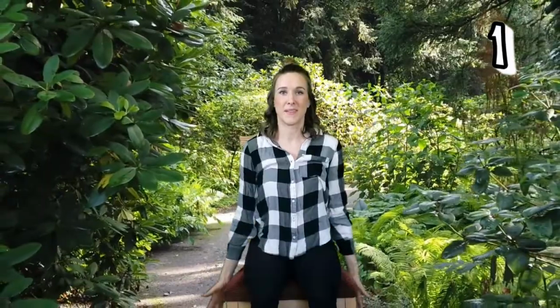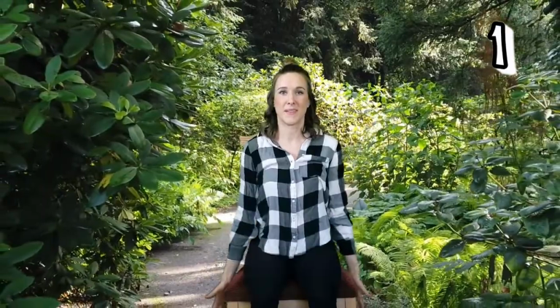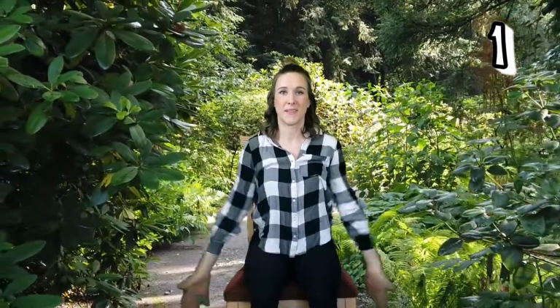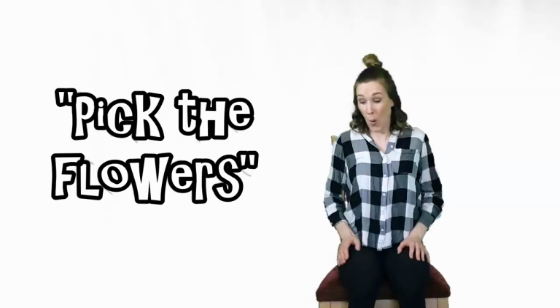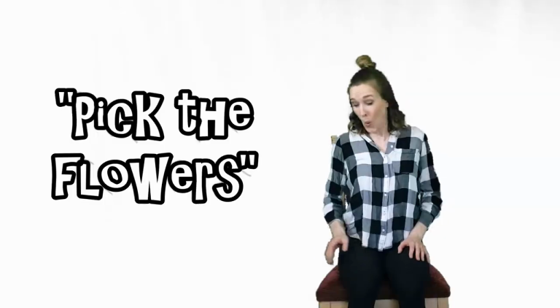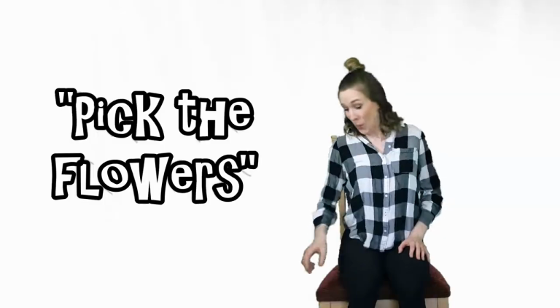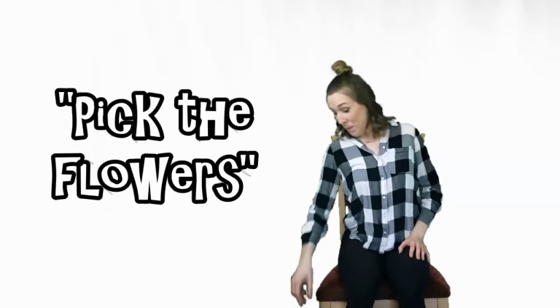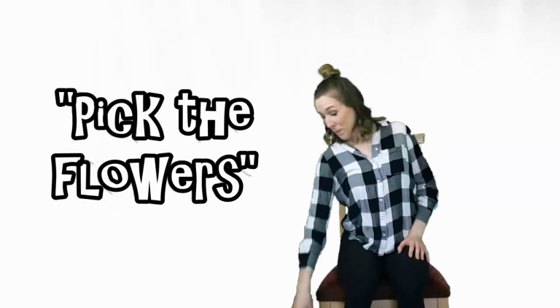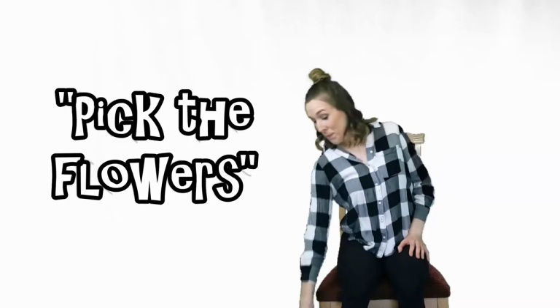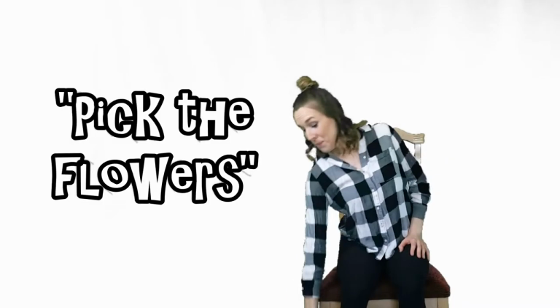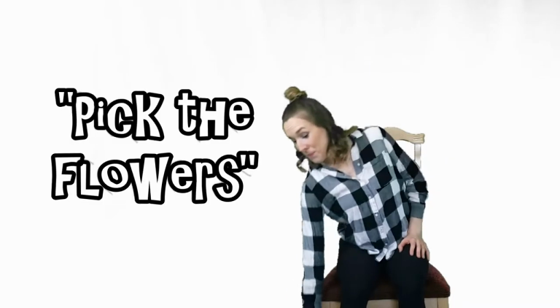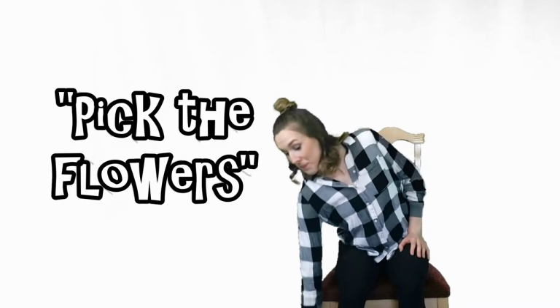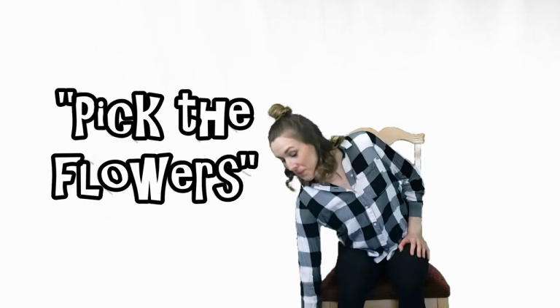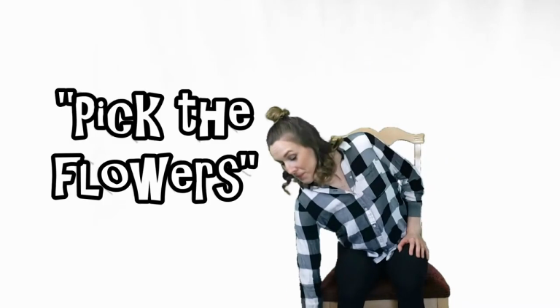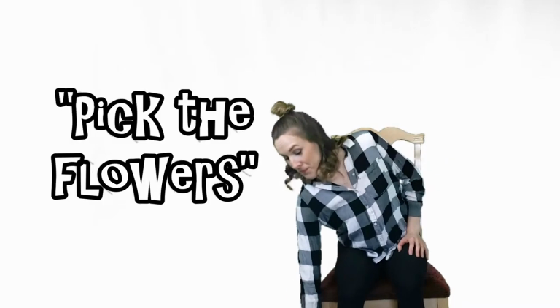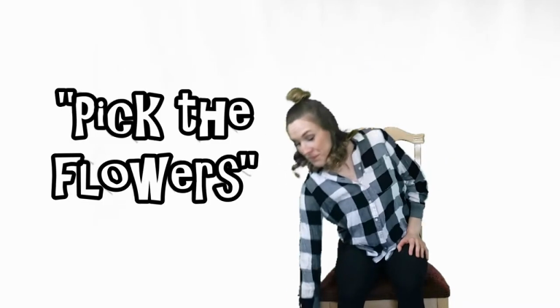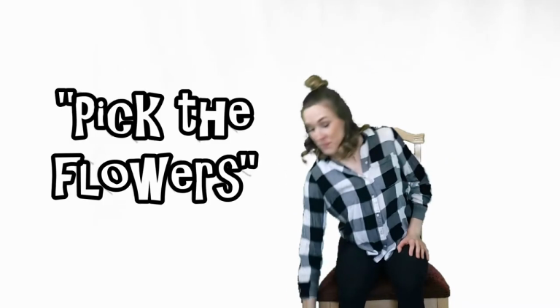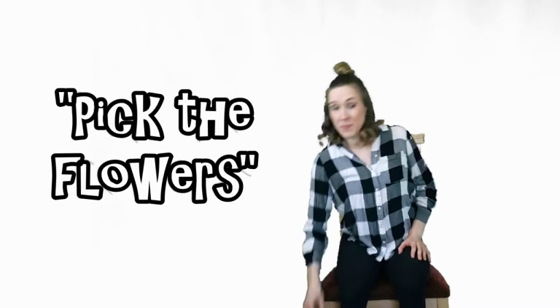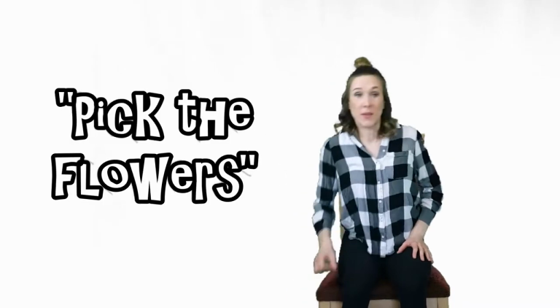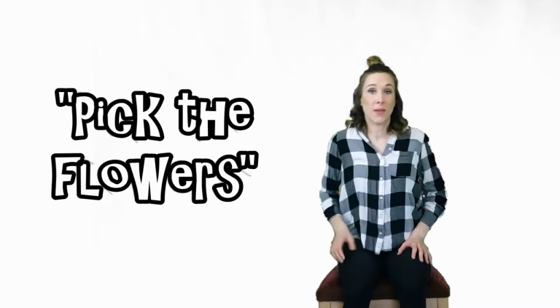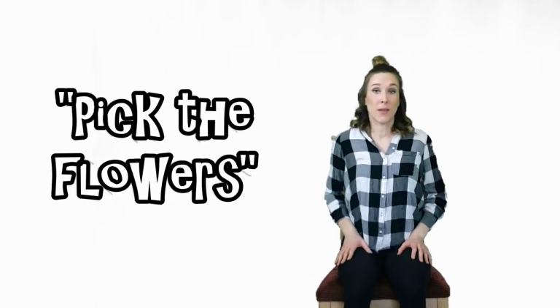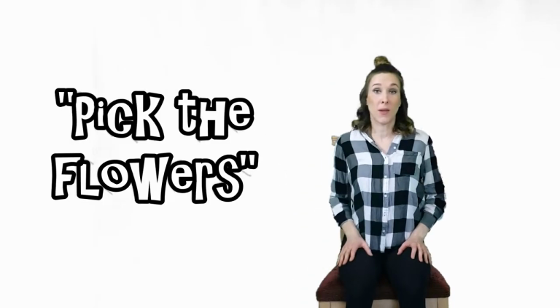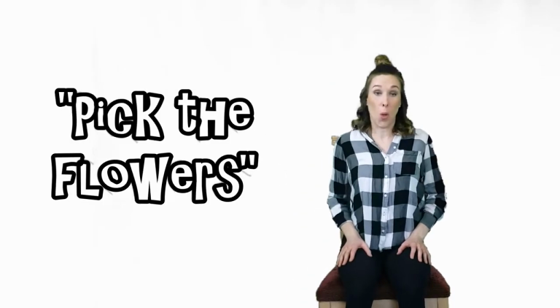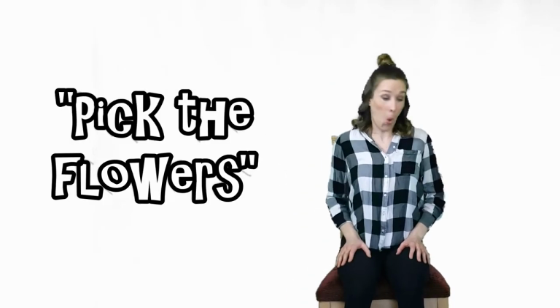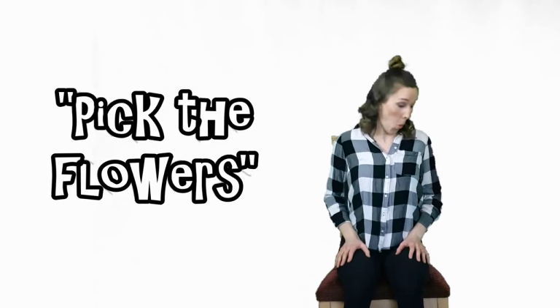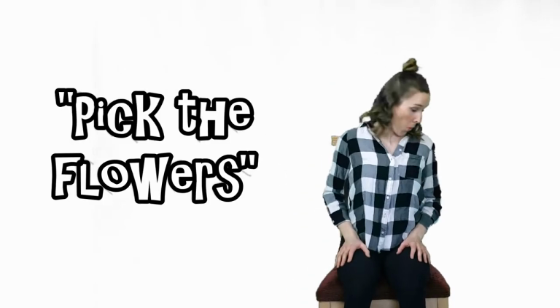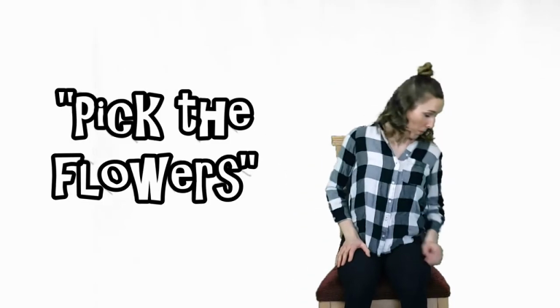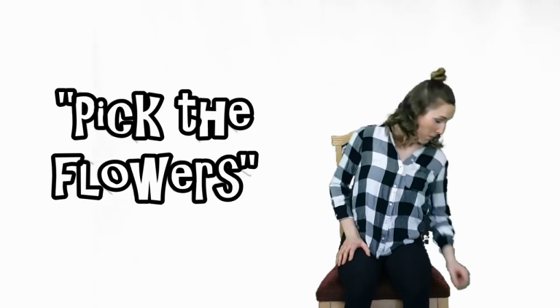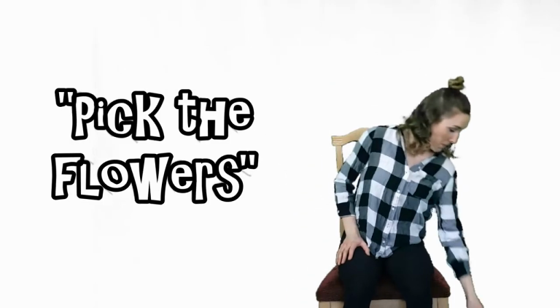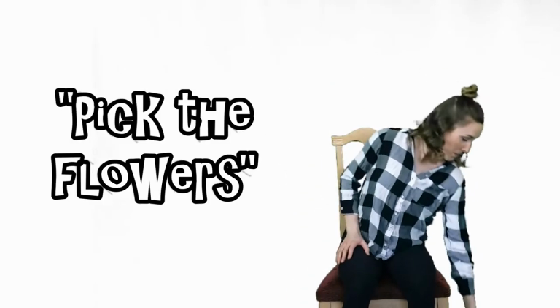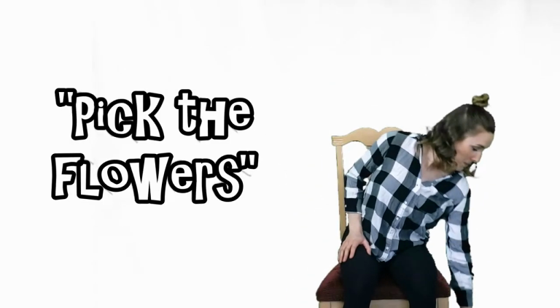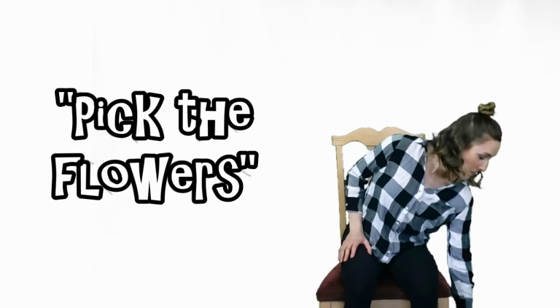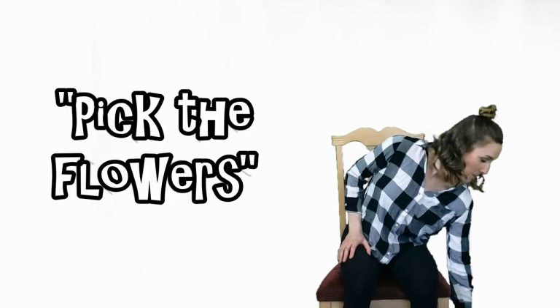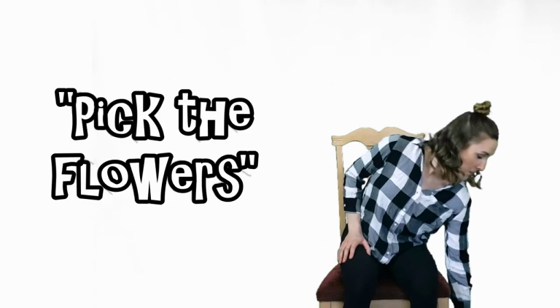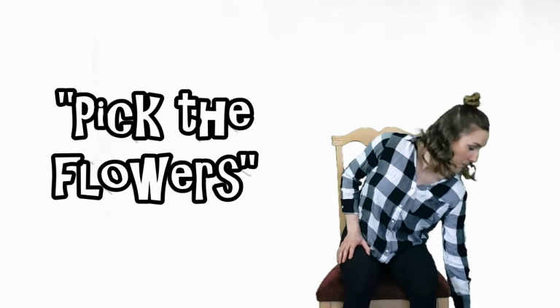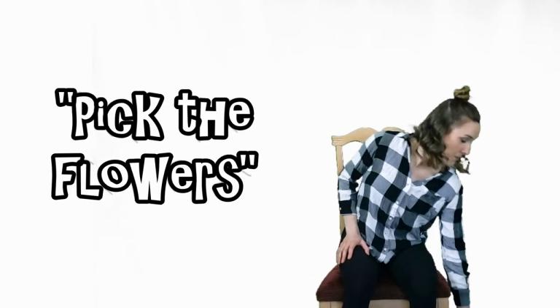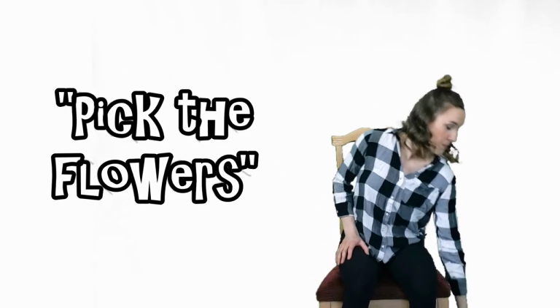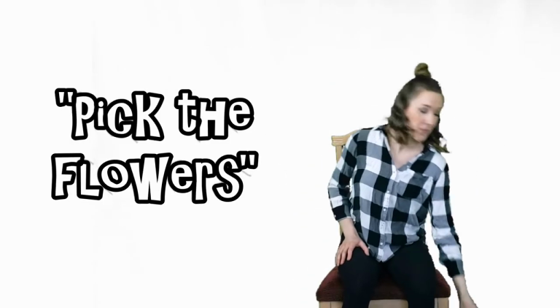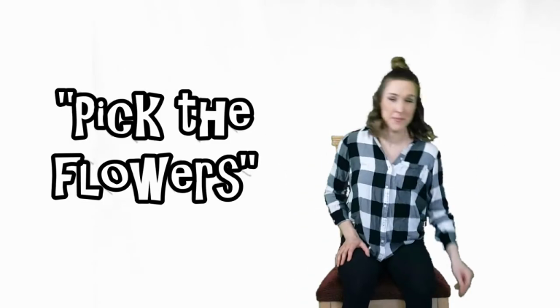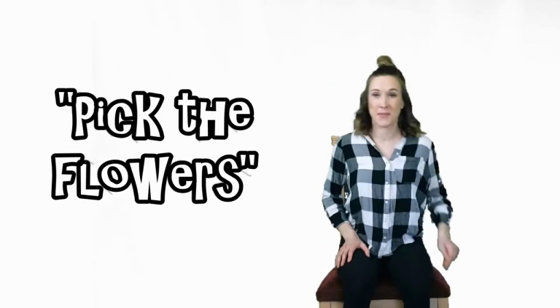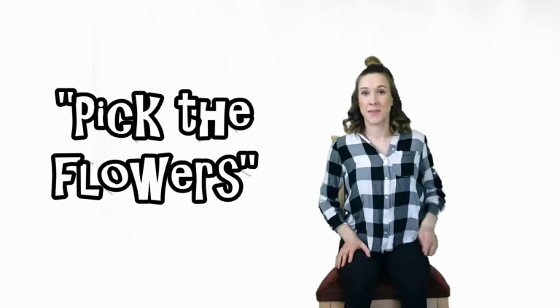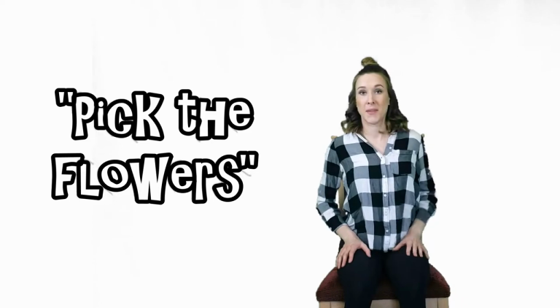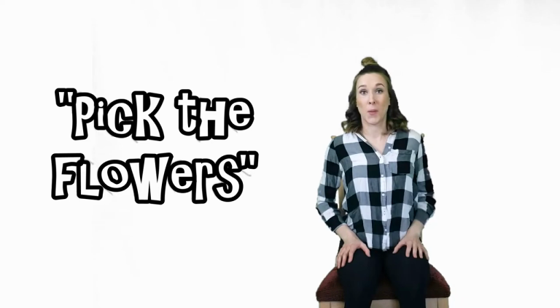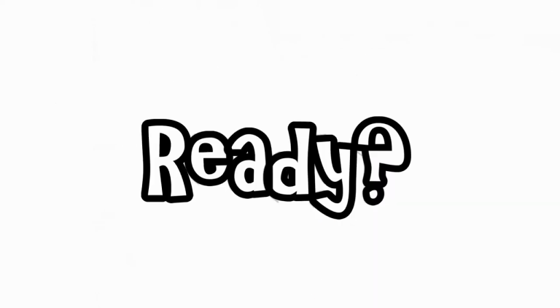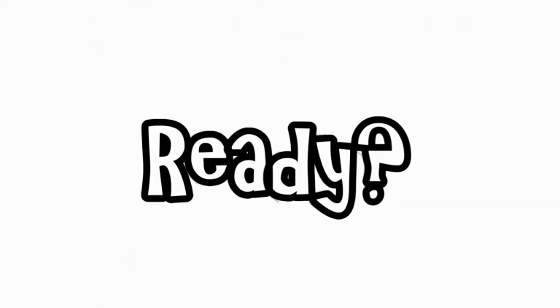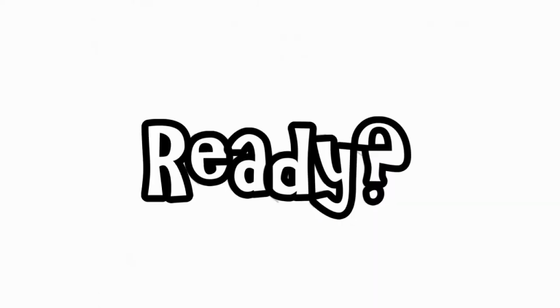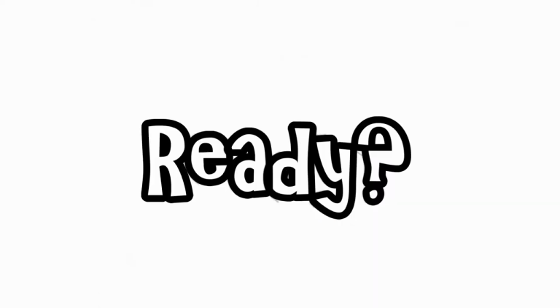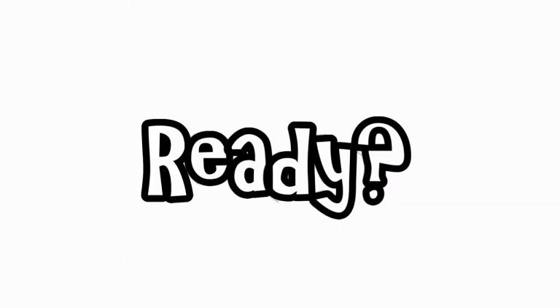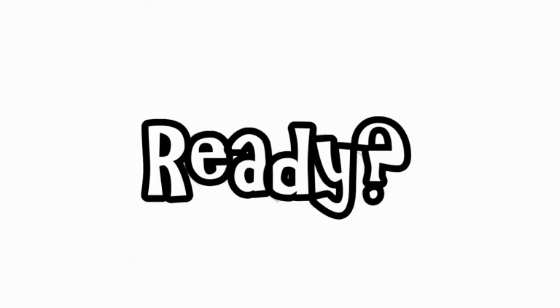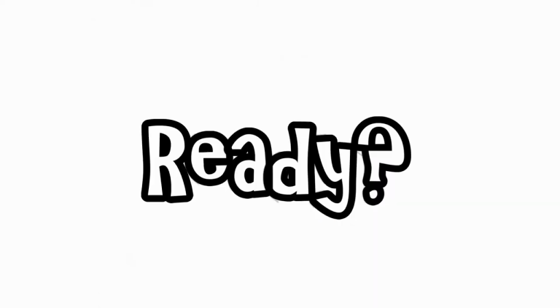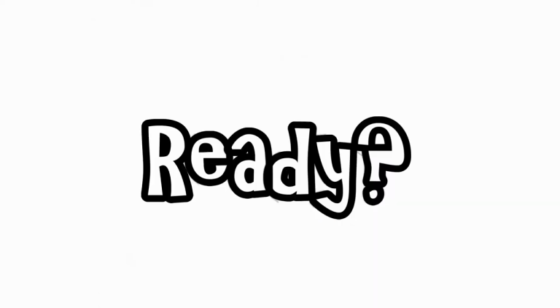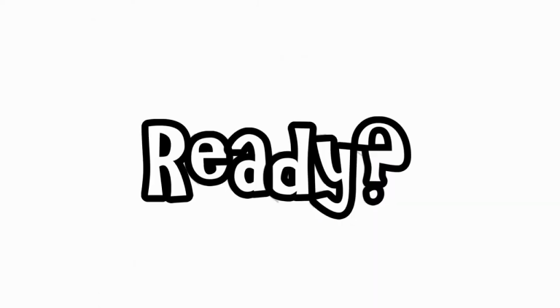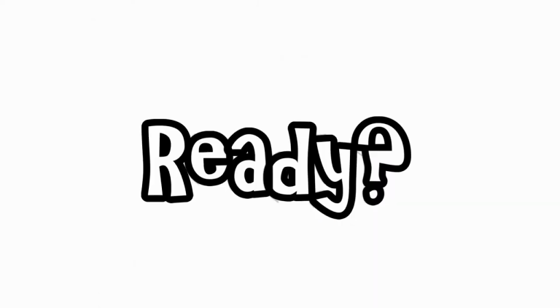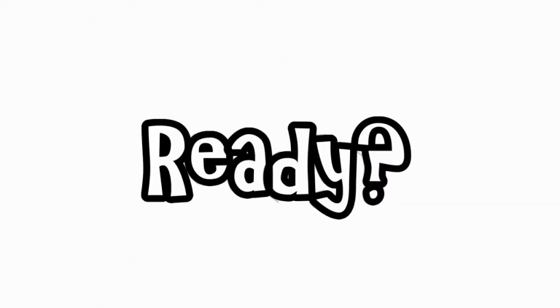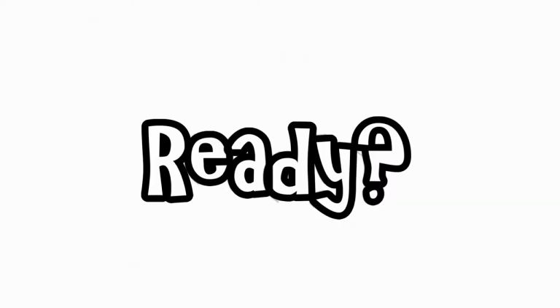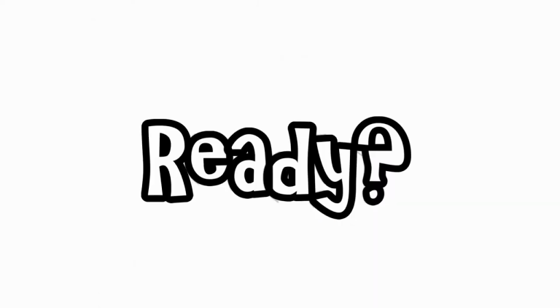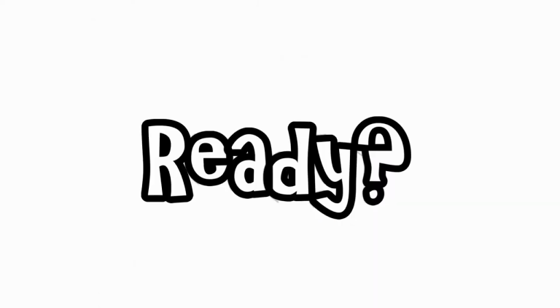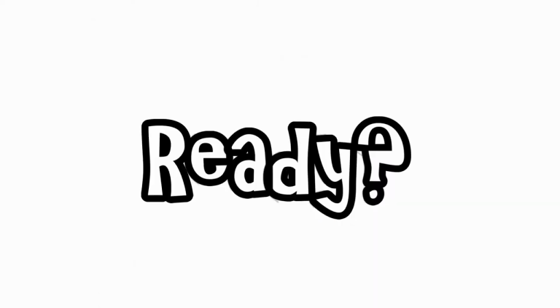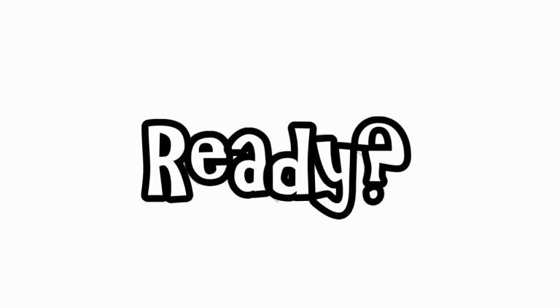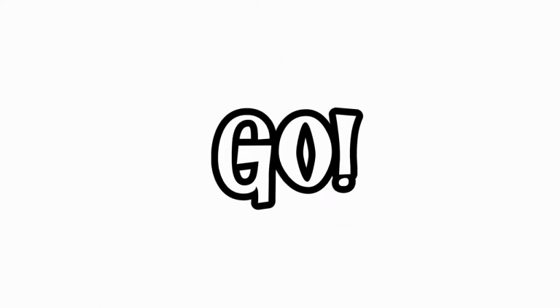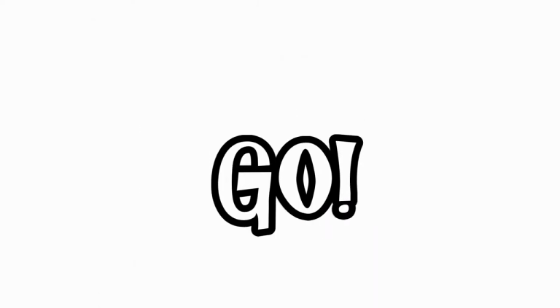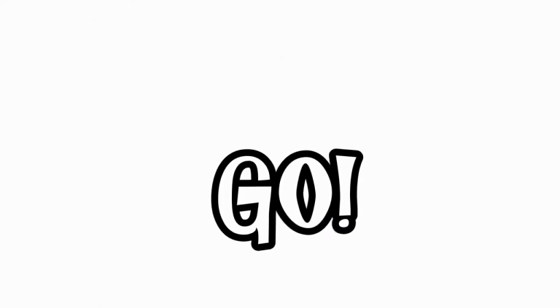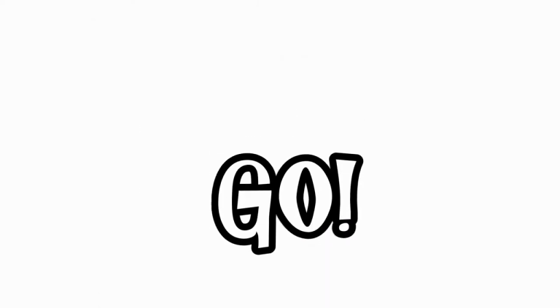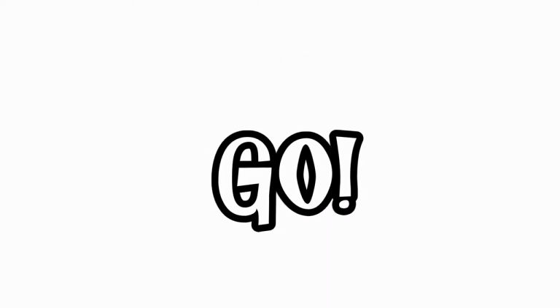Fourth exercise: pick the flowers. Ready? Go!